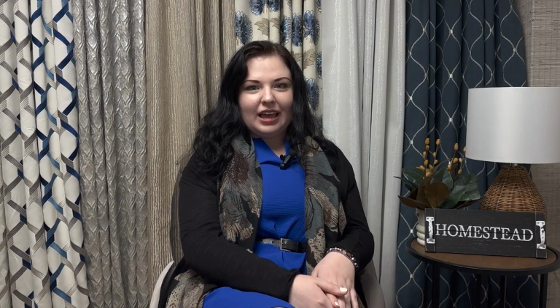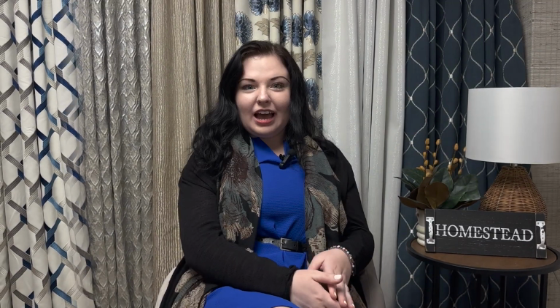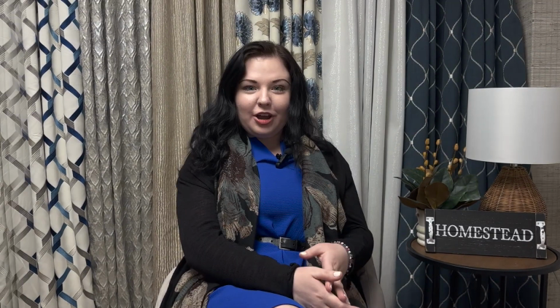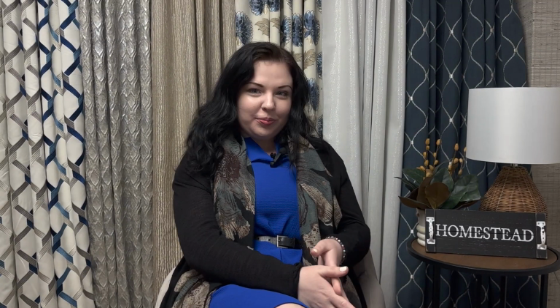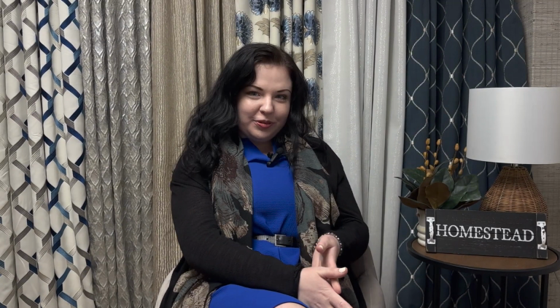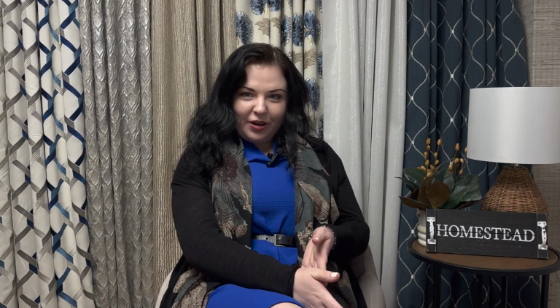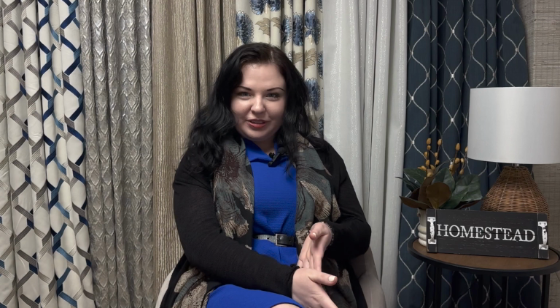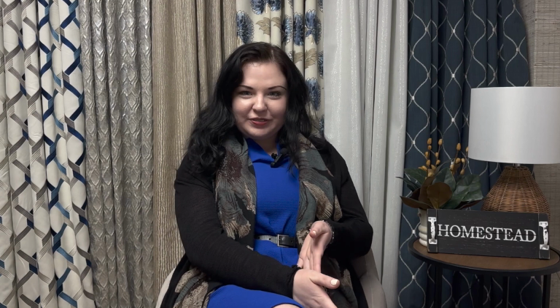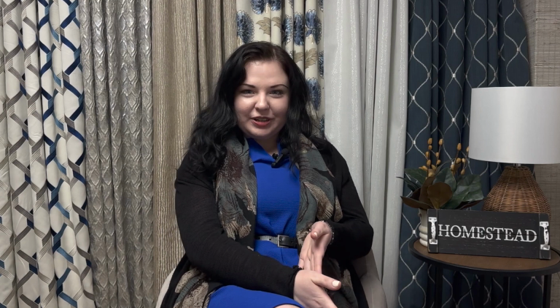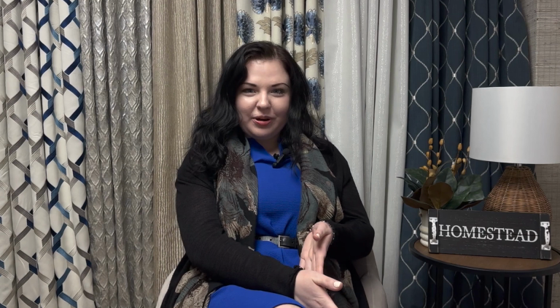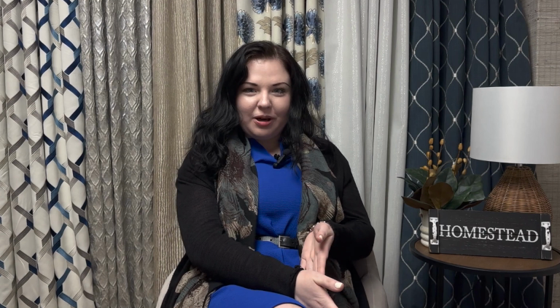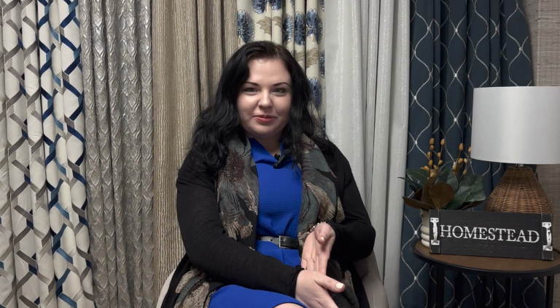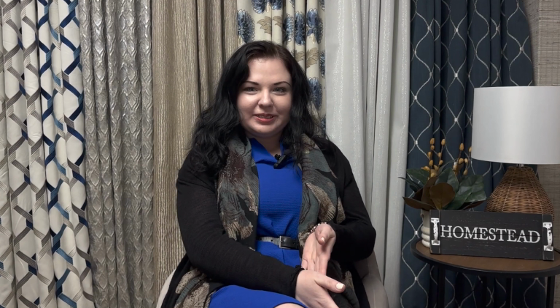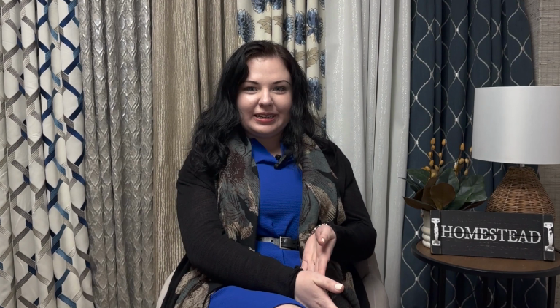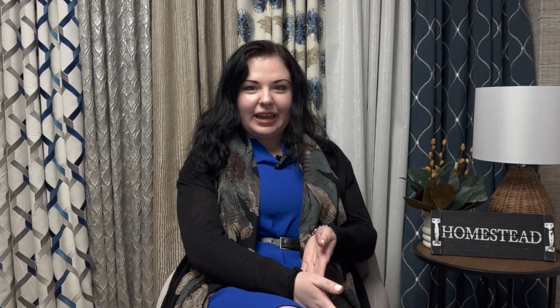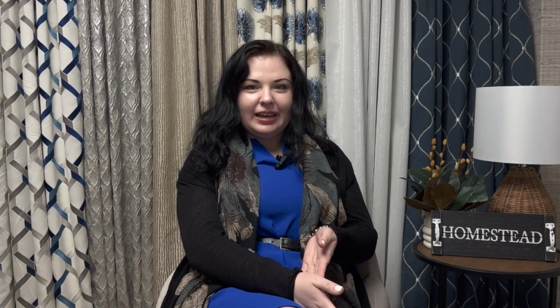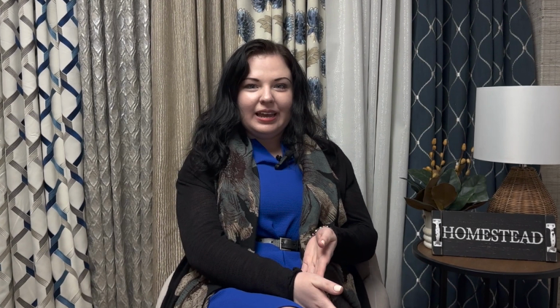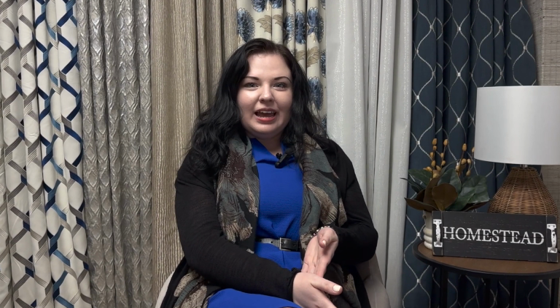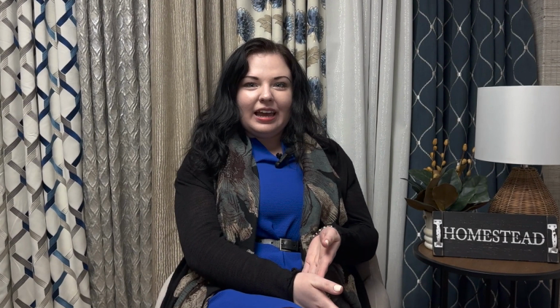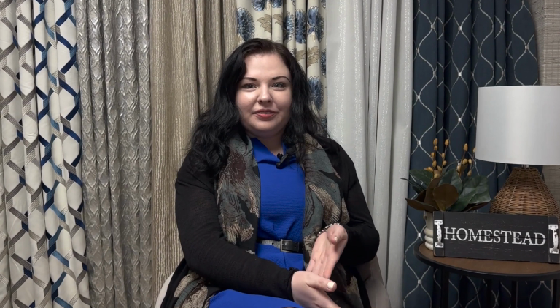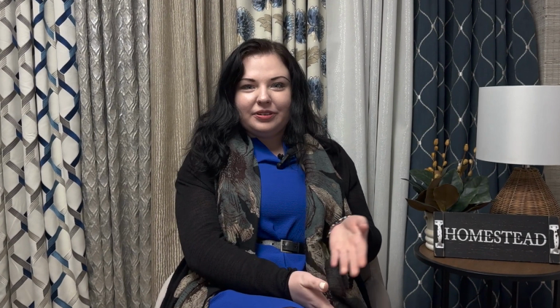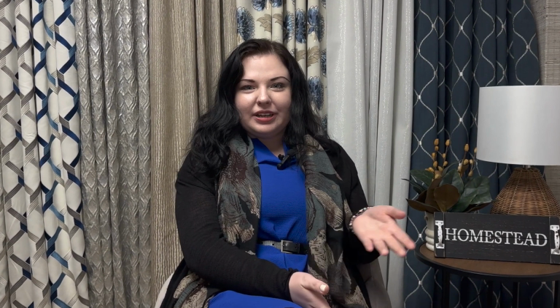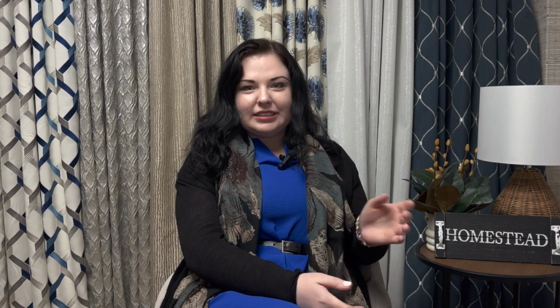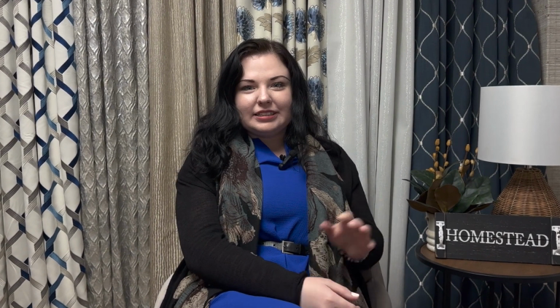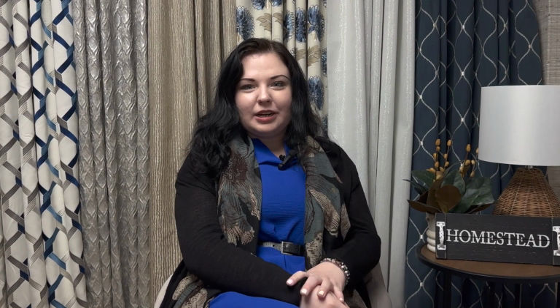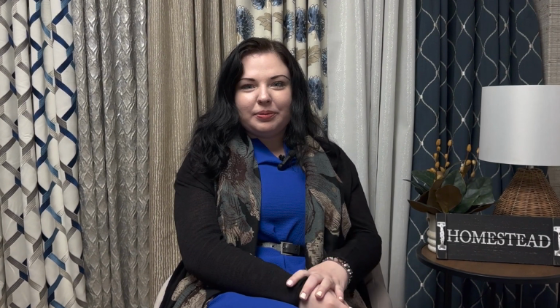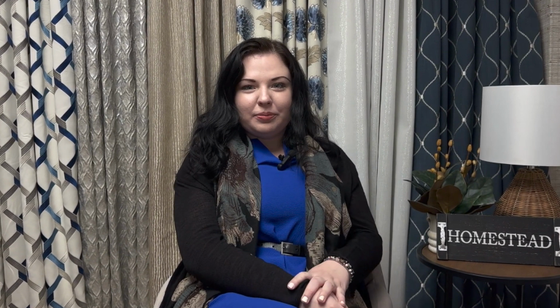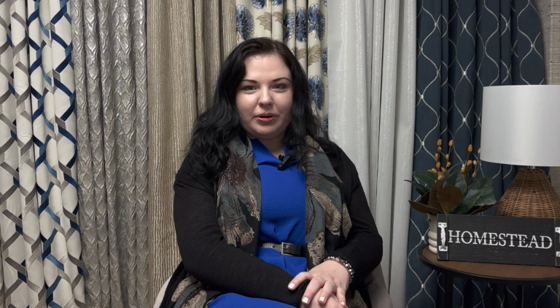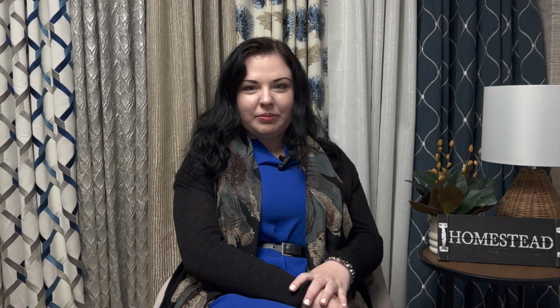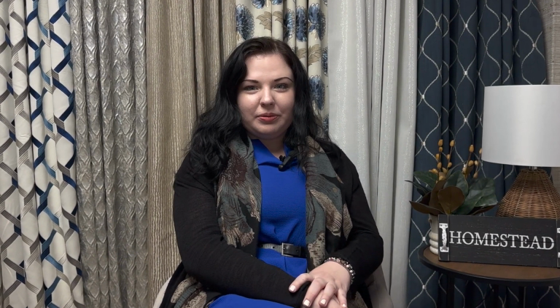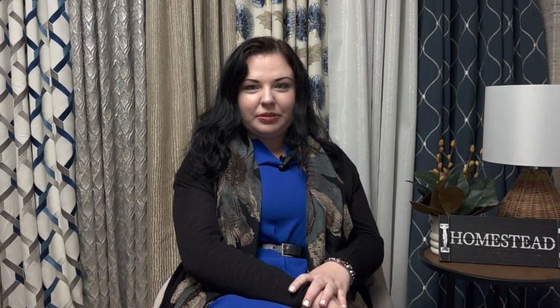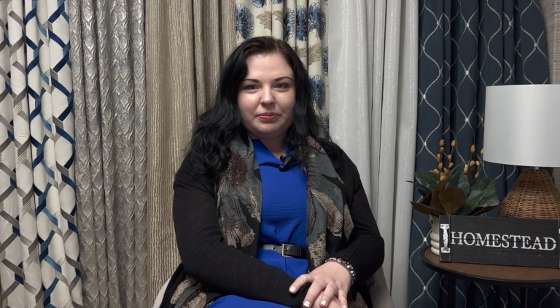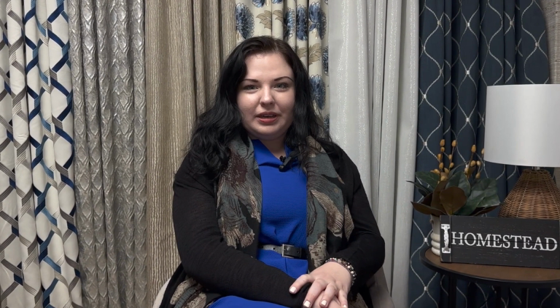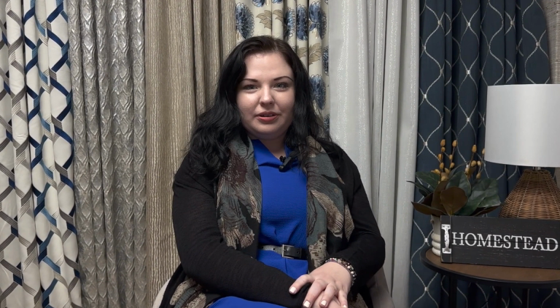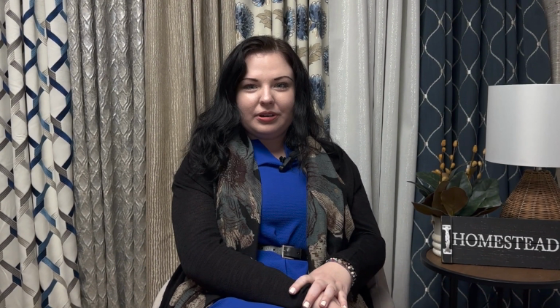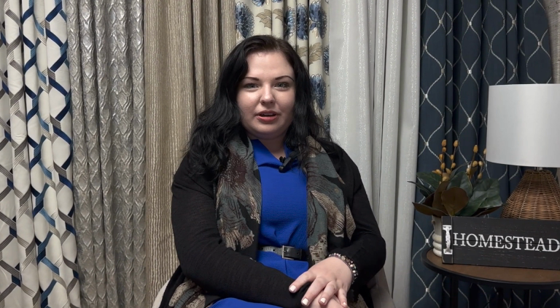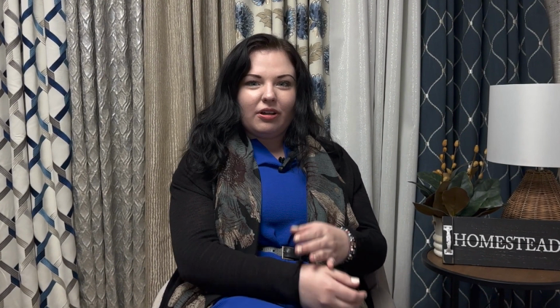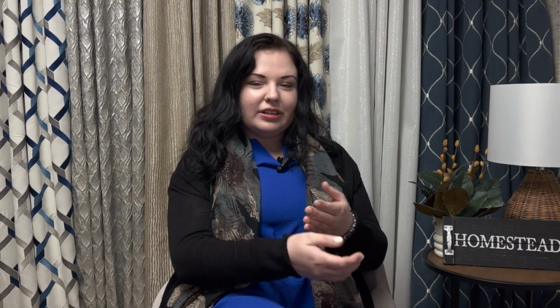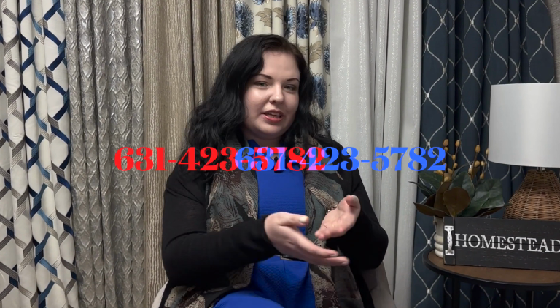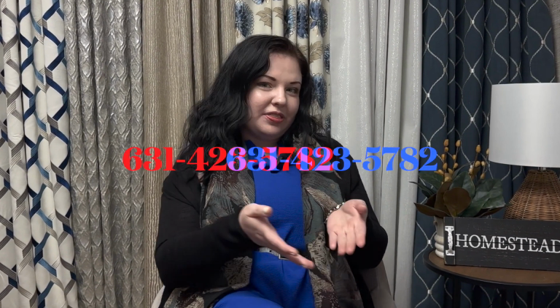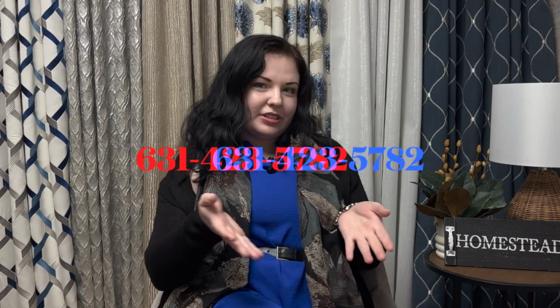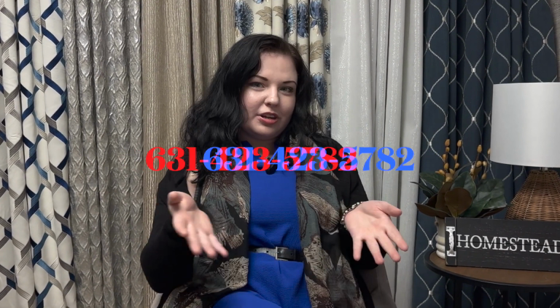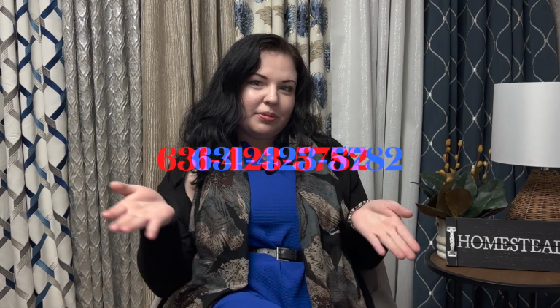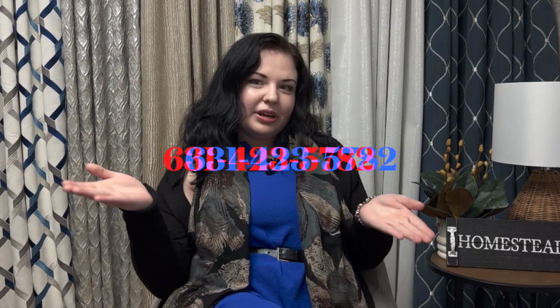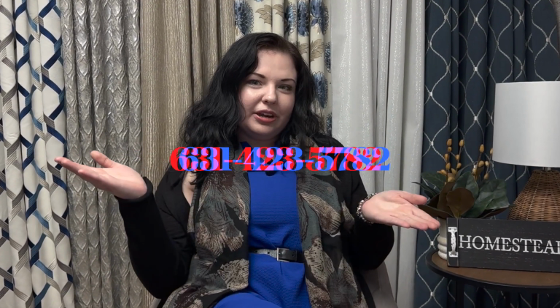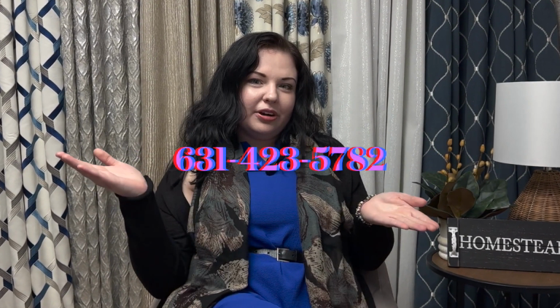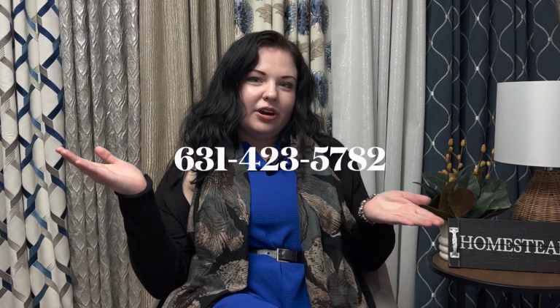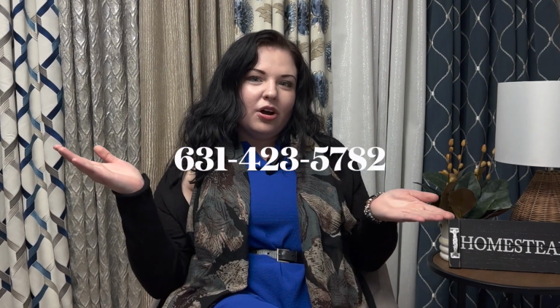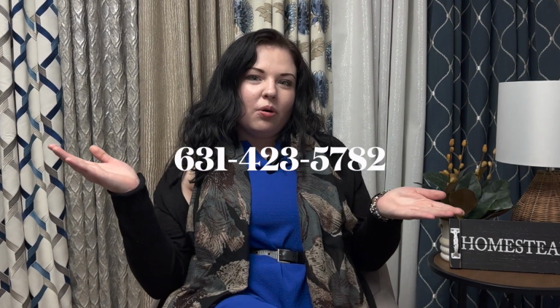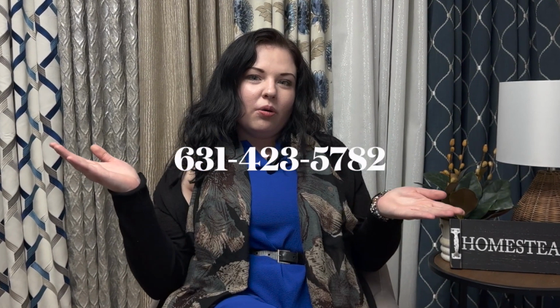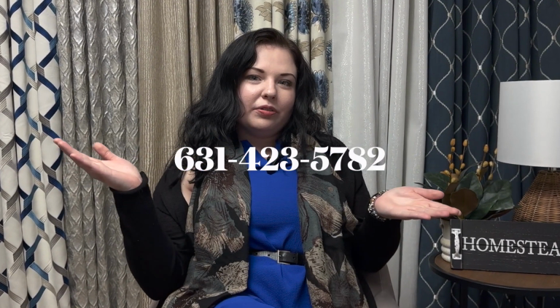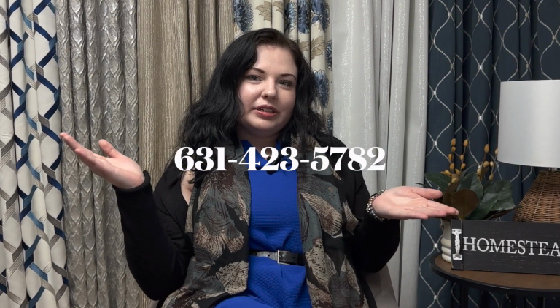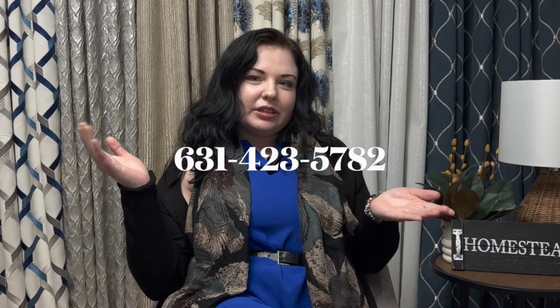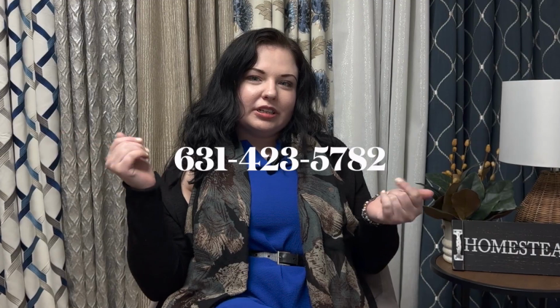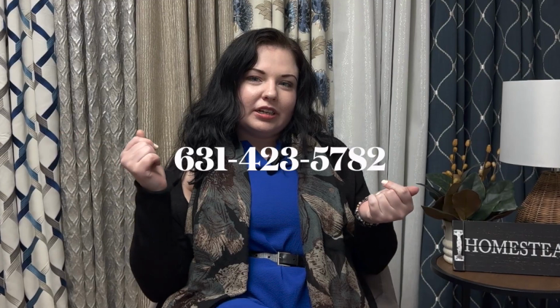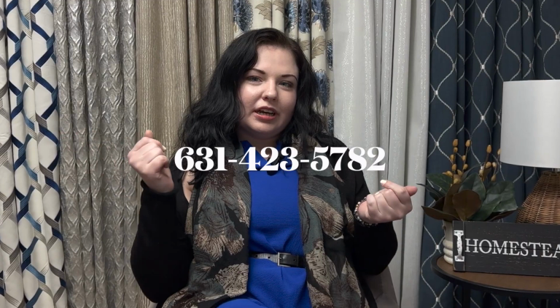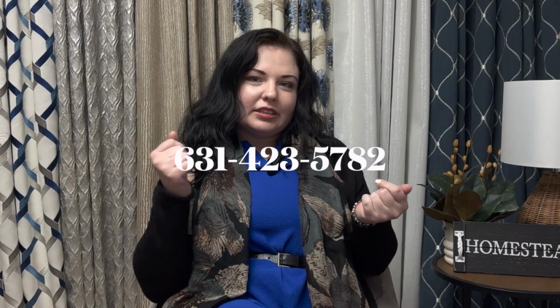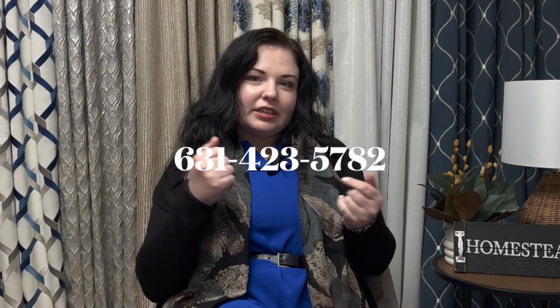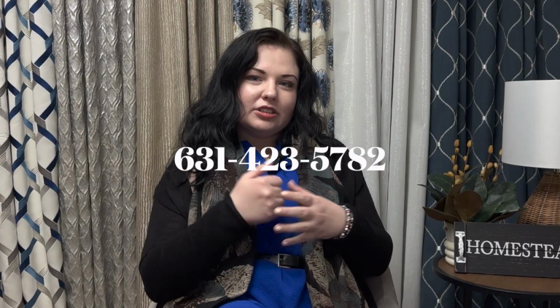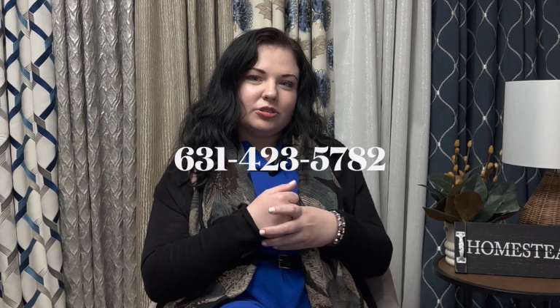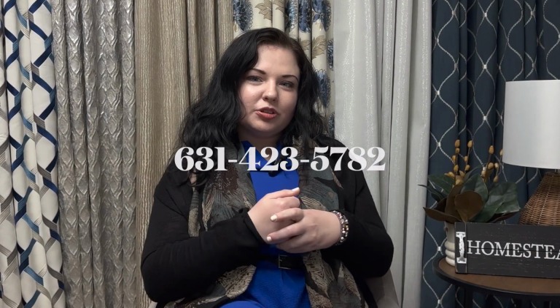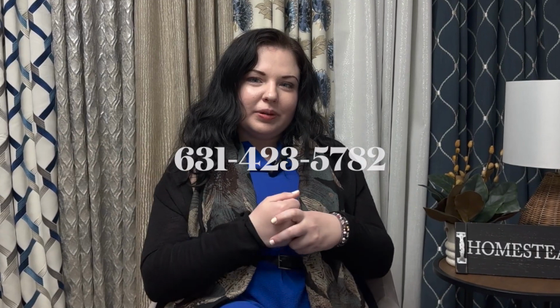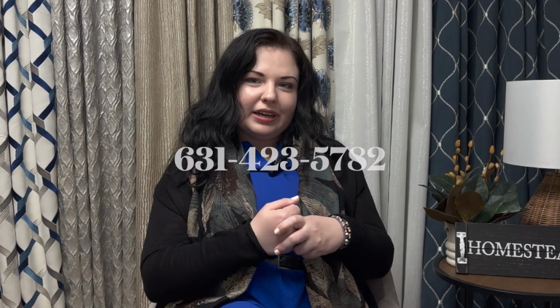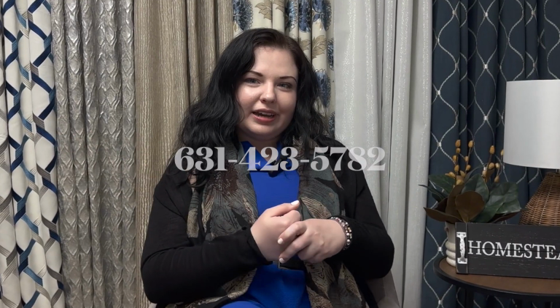I hope you found this video helpful today. If you'd like to set up an appointment with me, you can call us at the number shown here or reach out to us on social media.